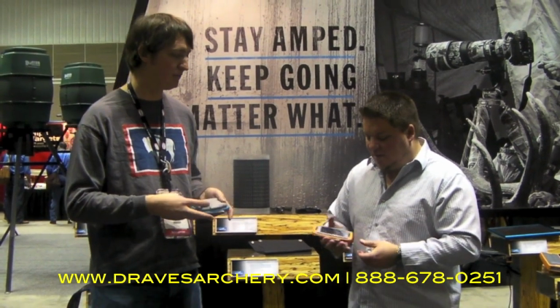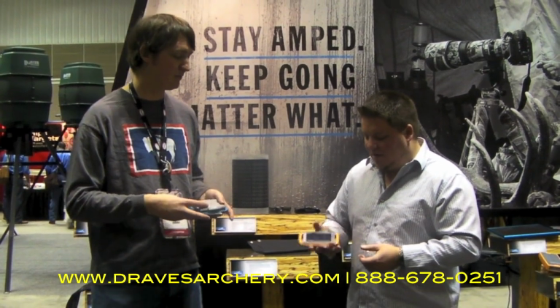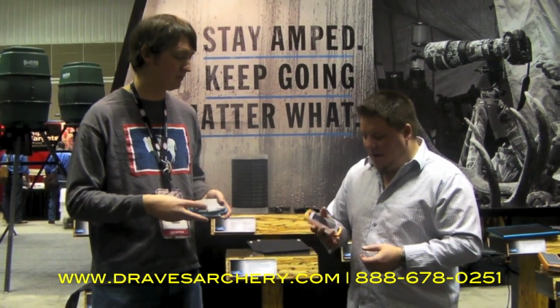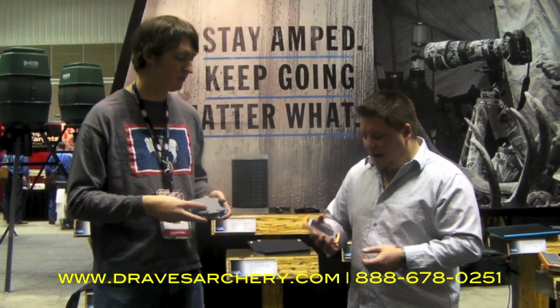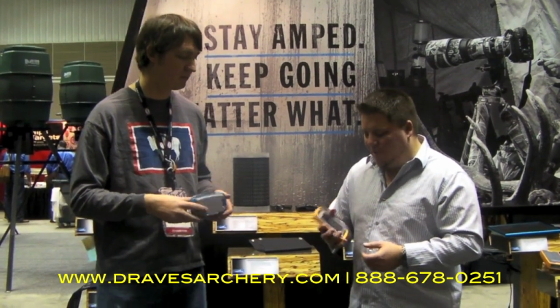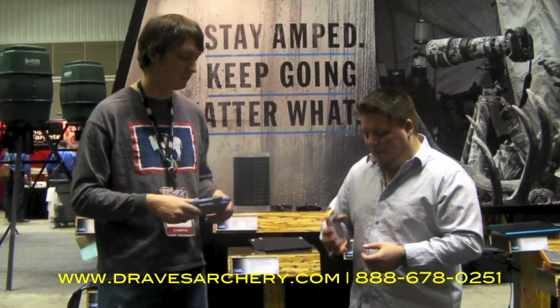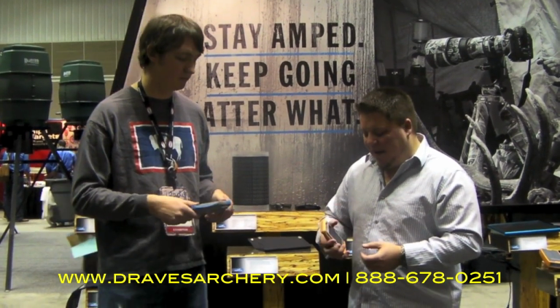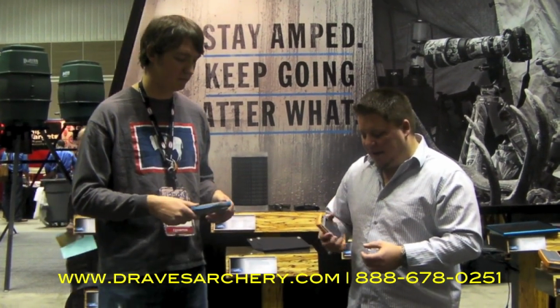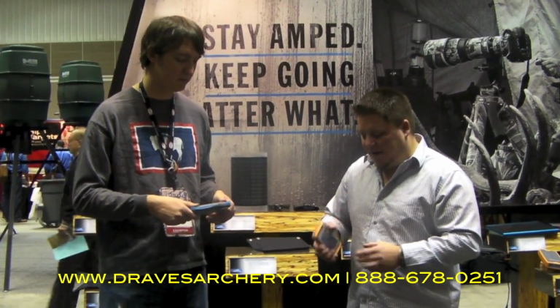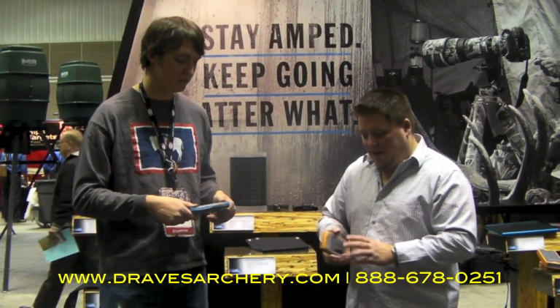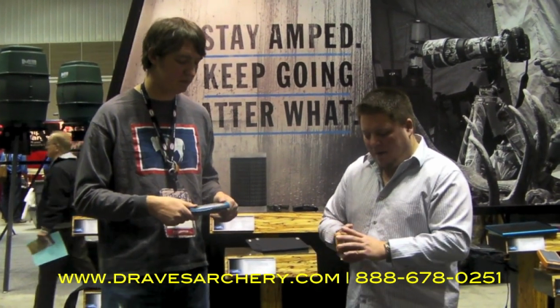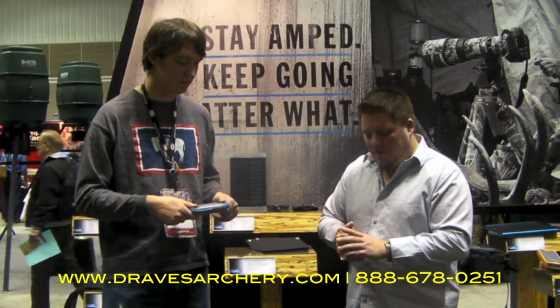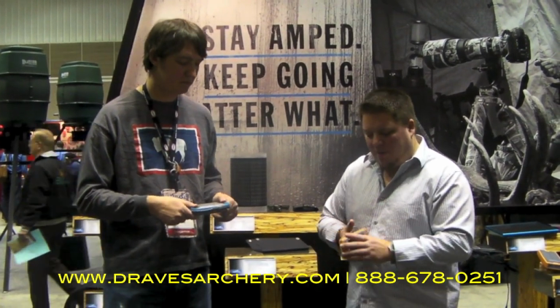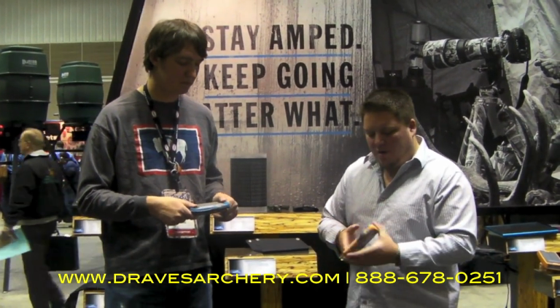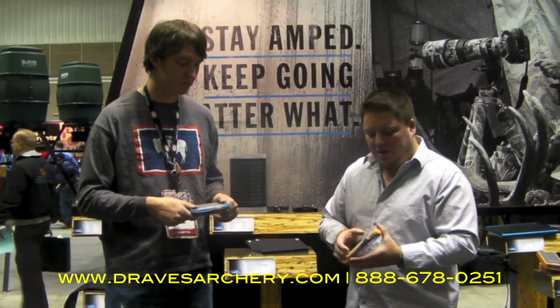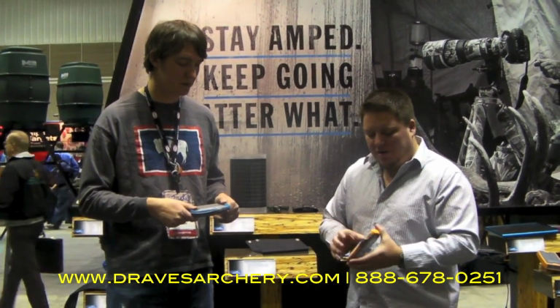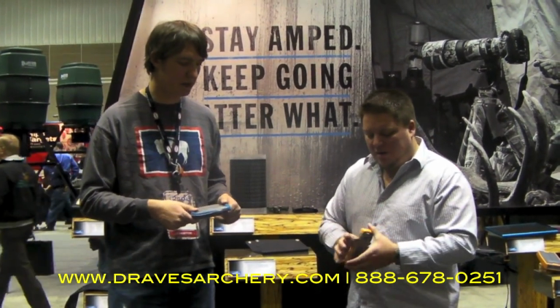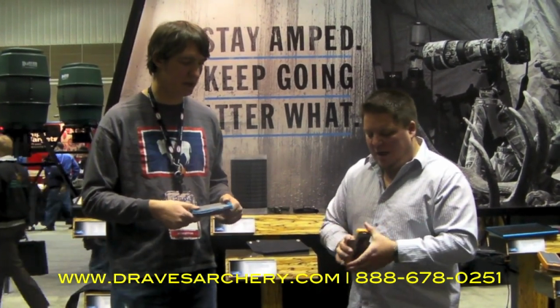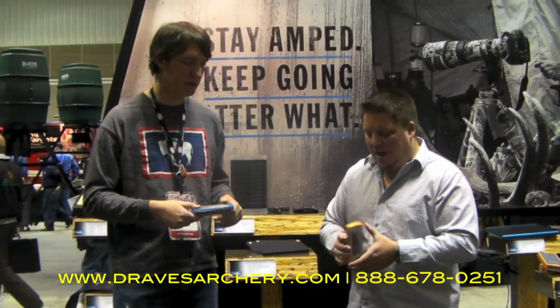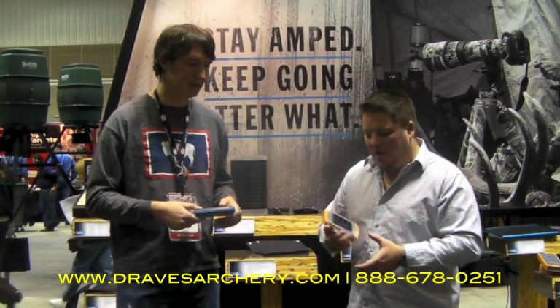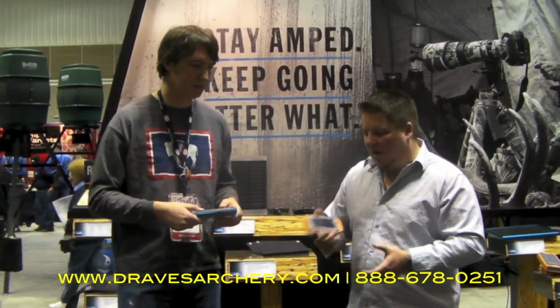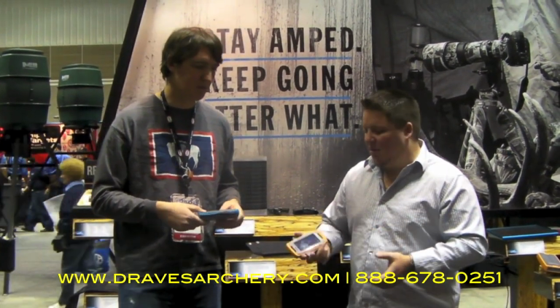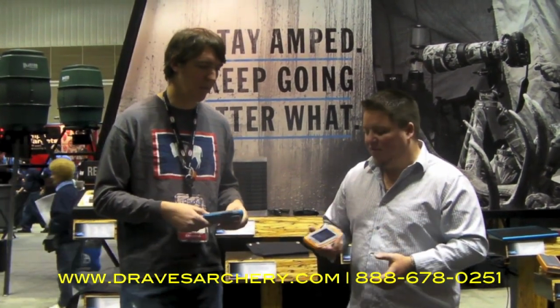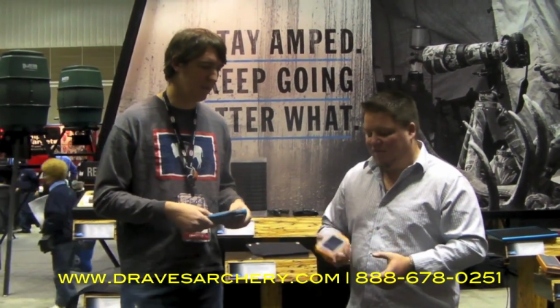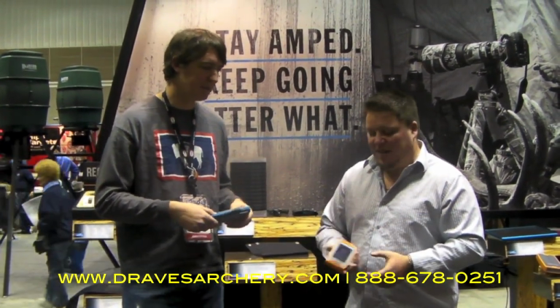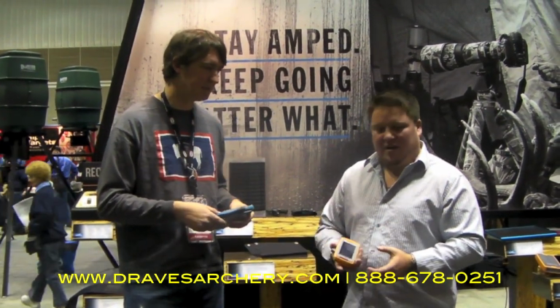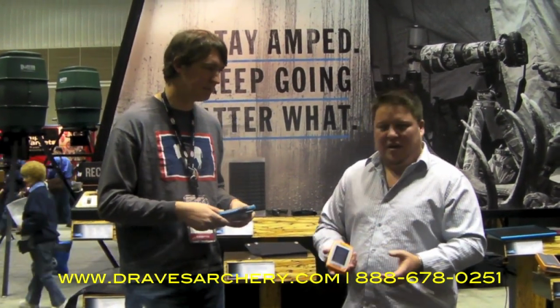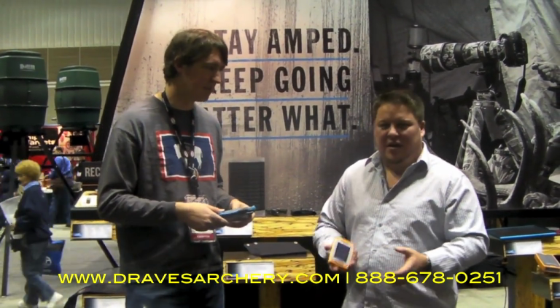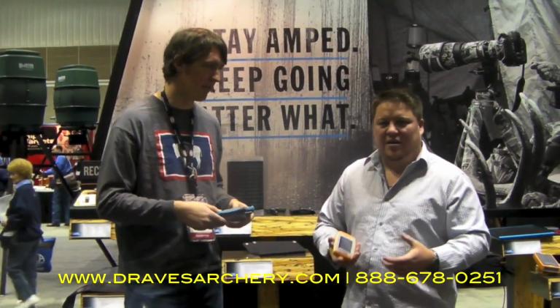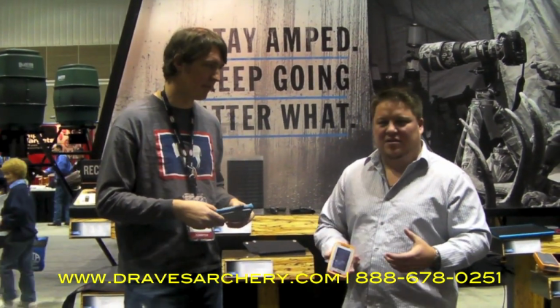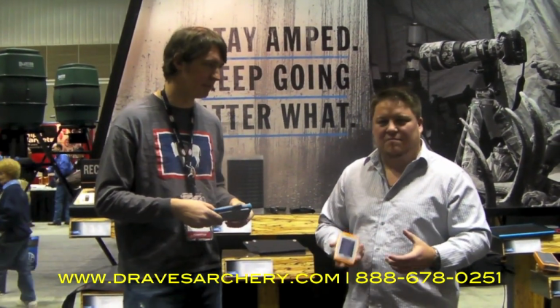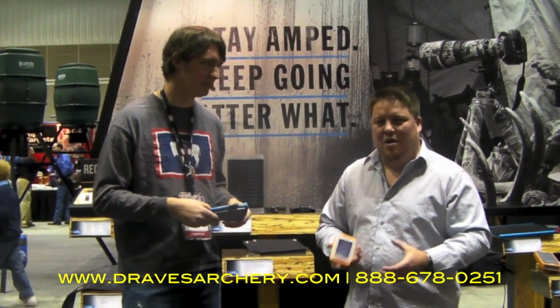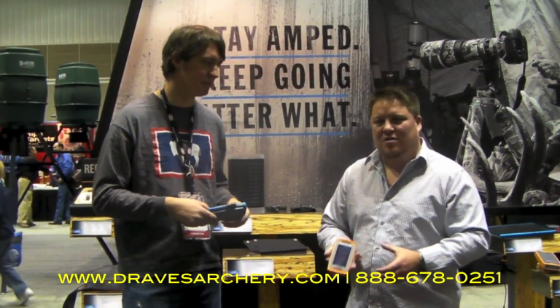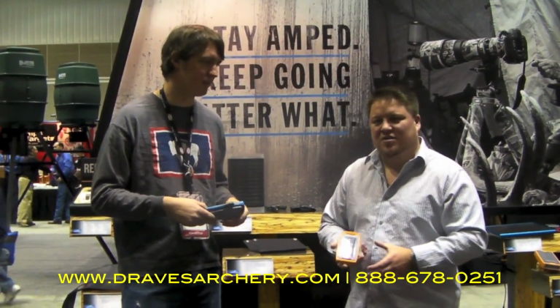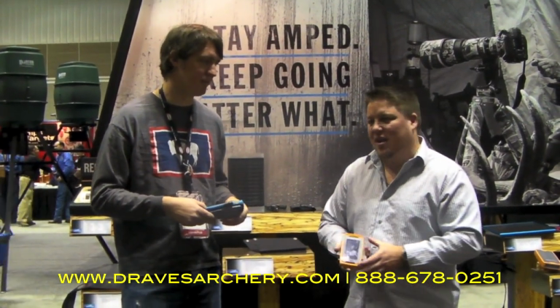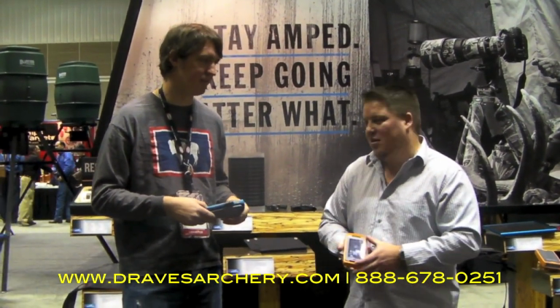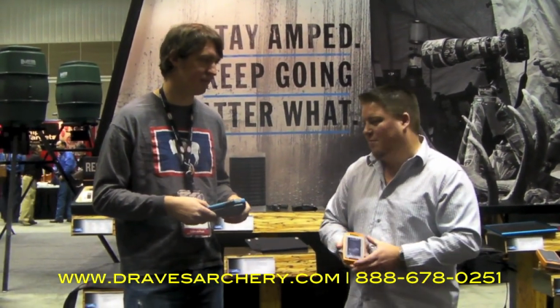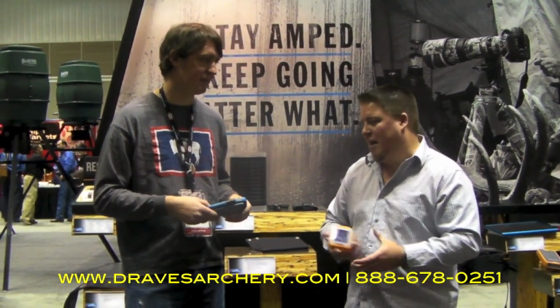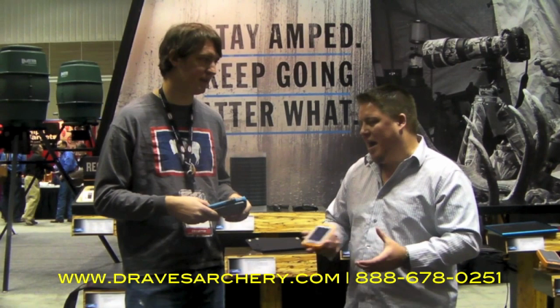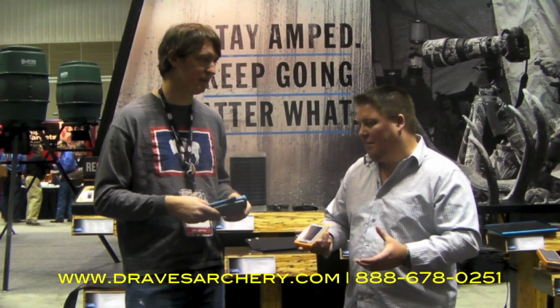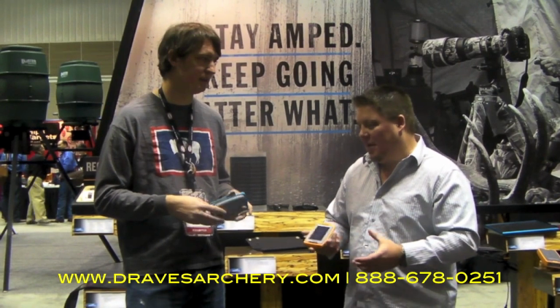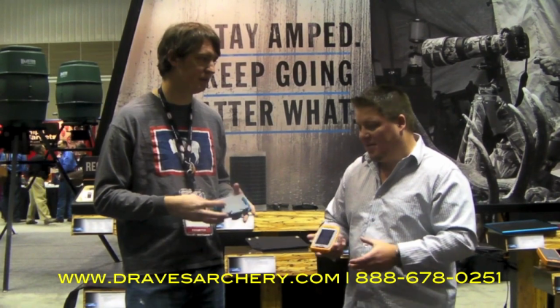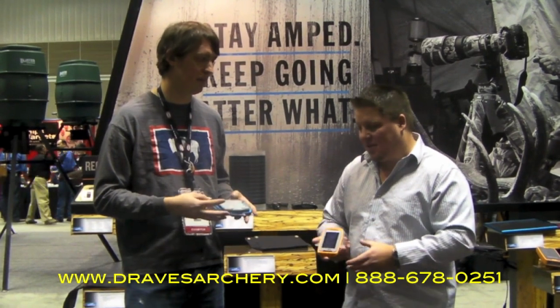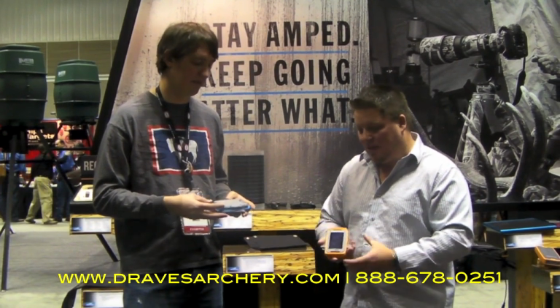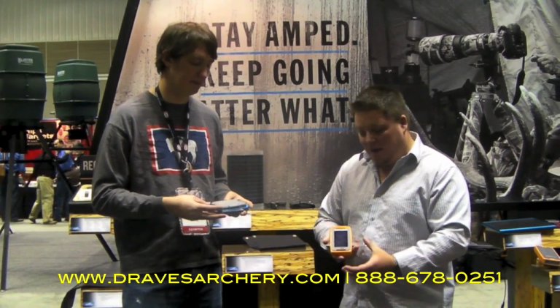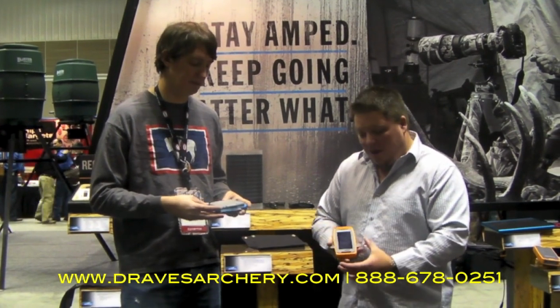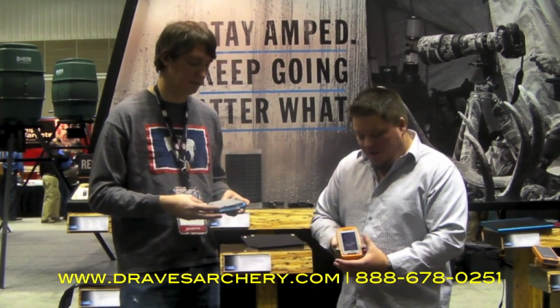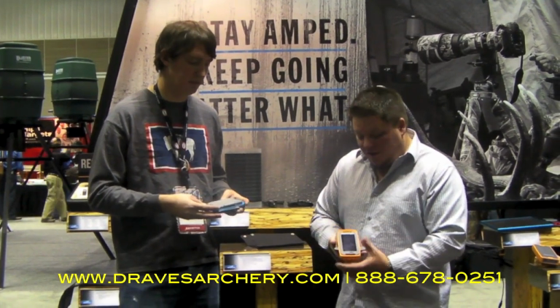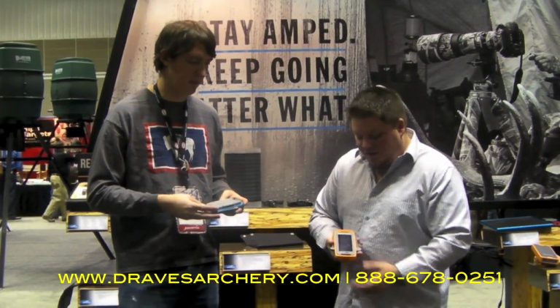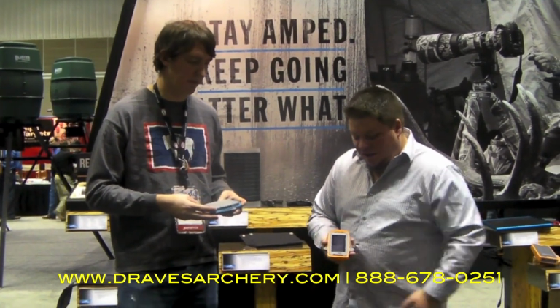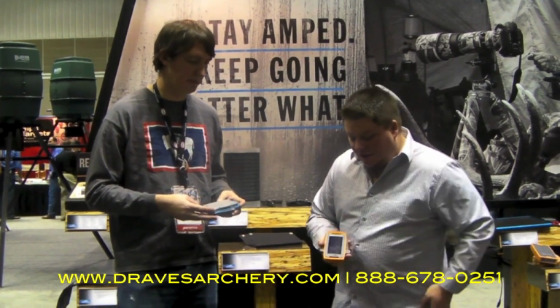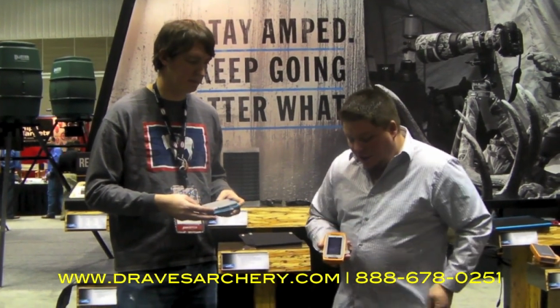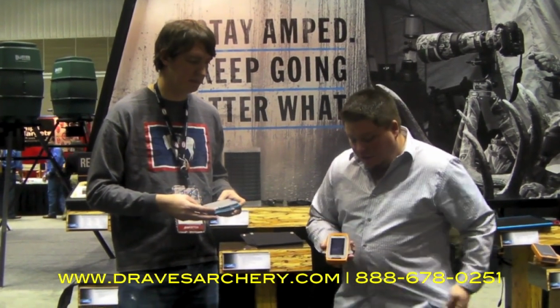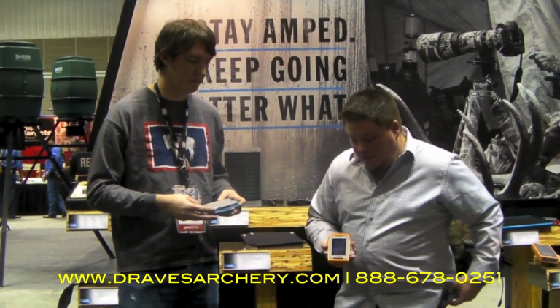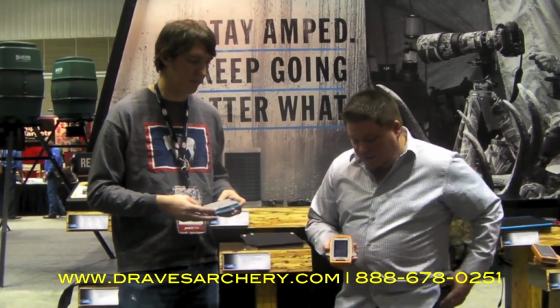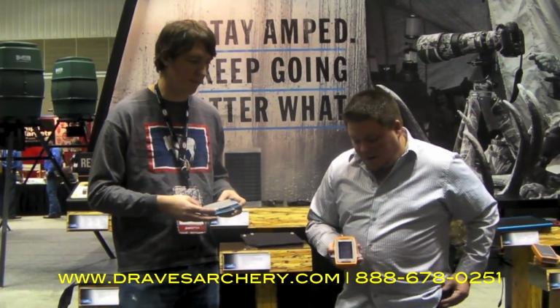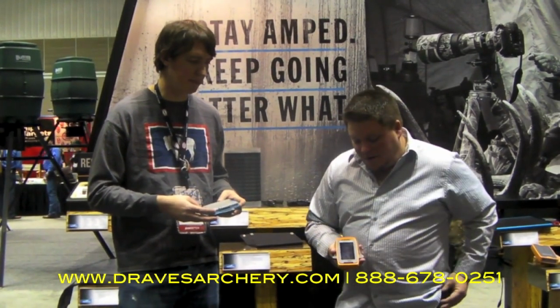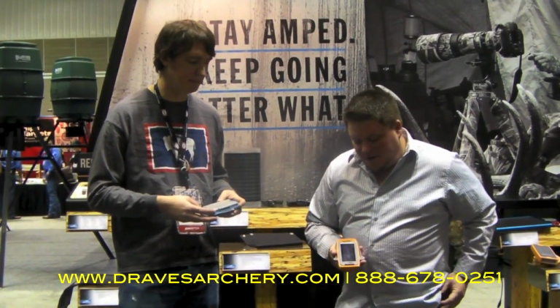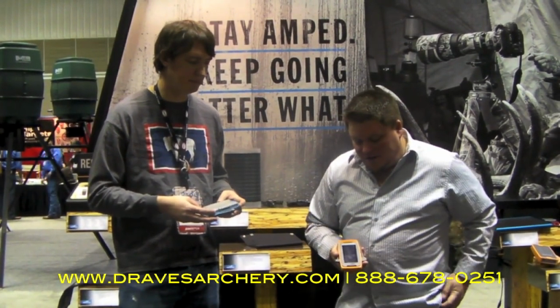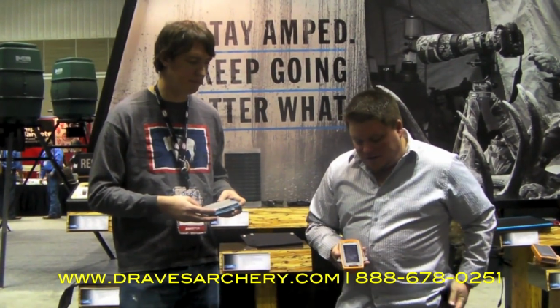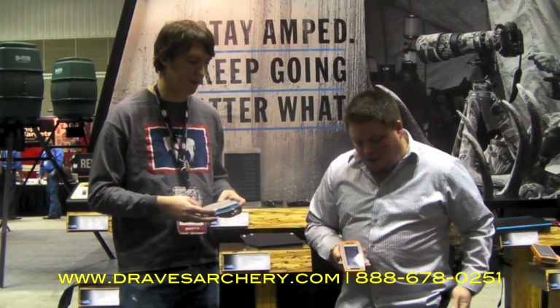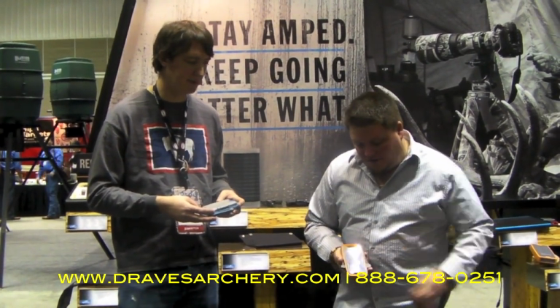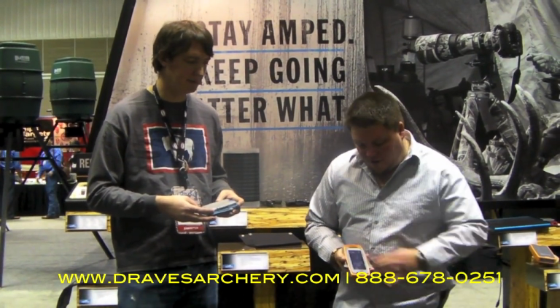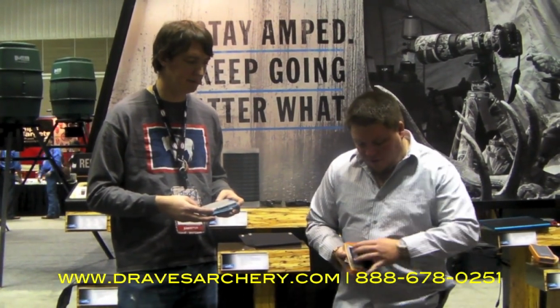They're not big, they're not bulky, they're lightweight, they can fit in any small standard pack. They're just a little bit bigger than a cell phone.